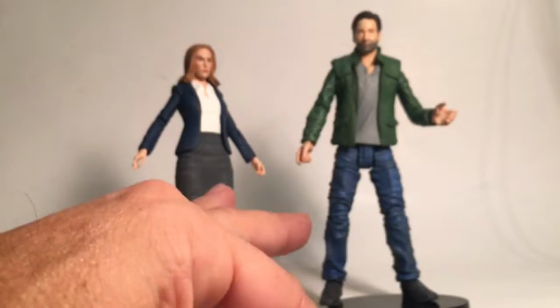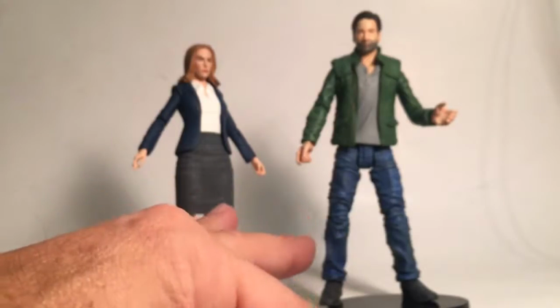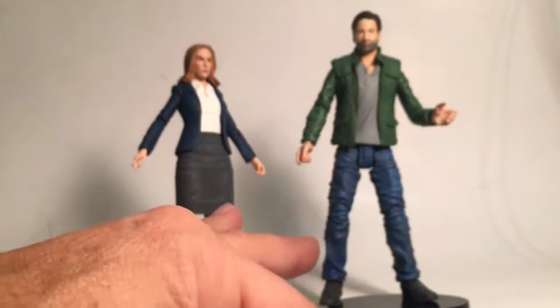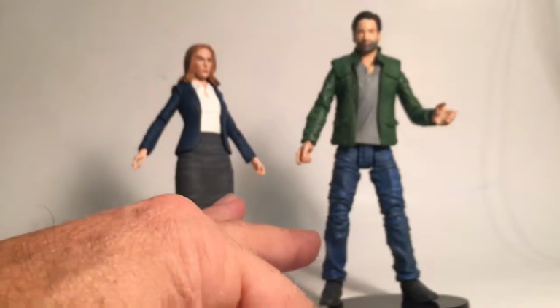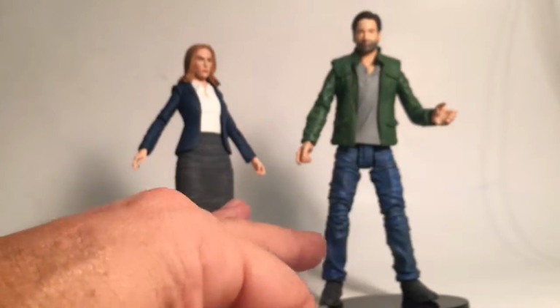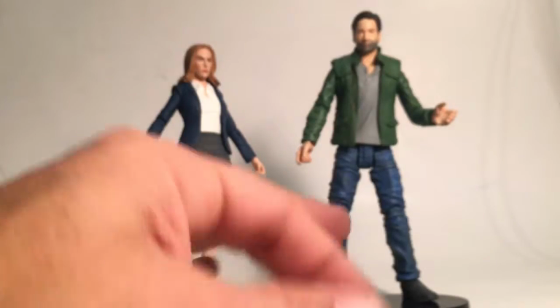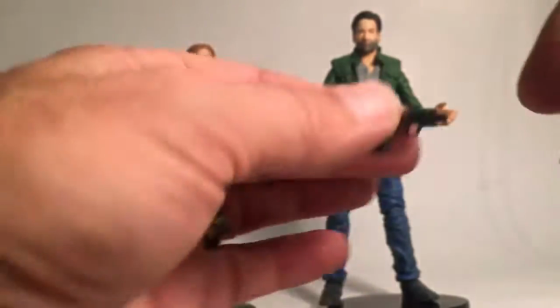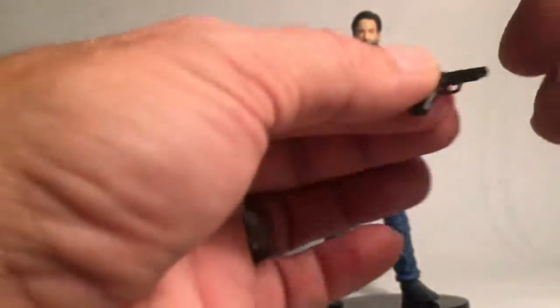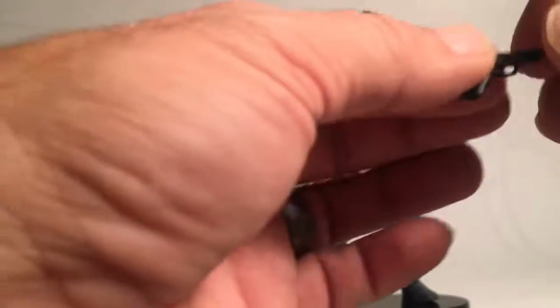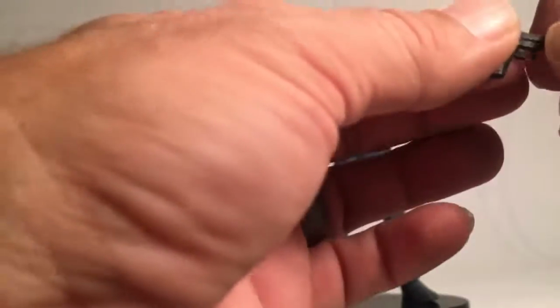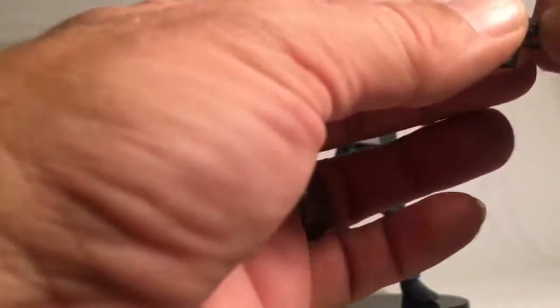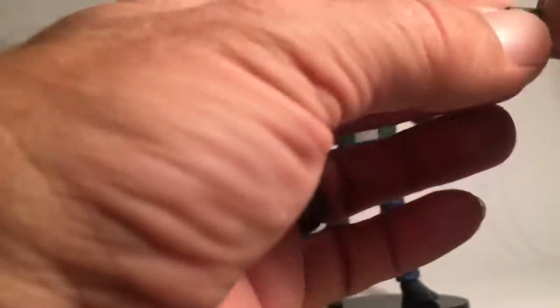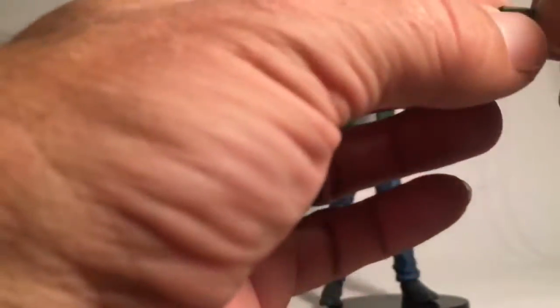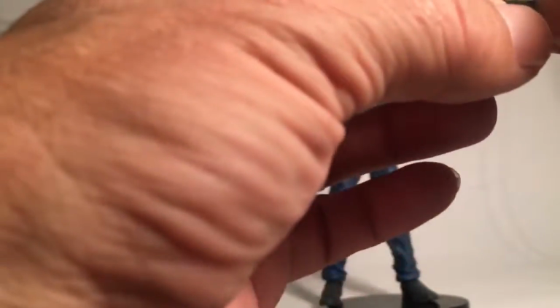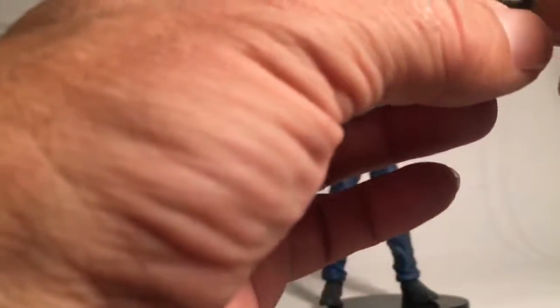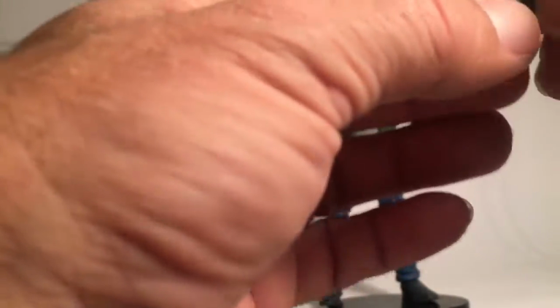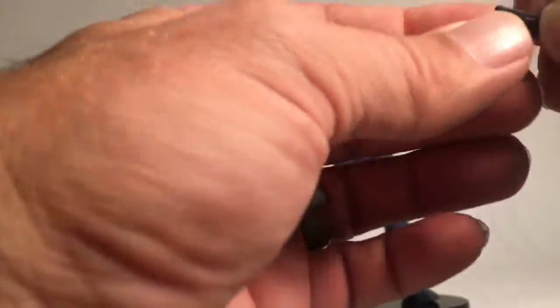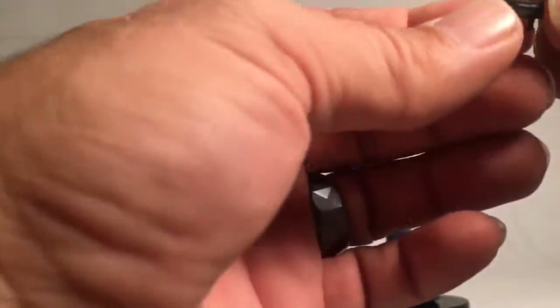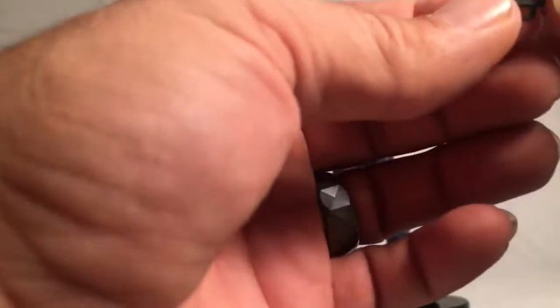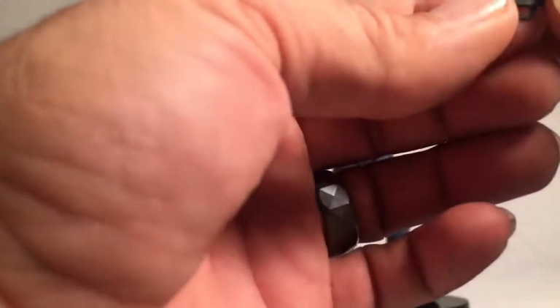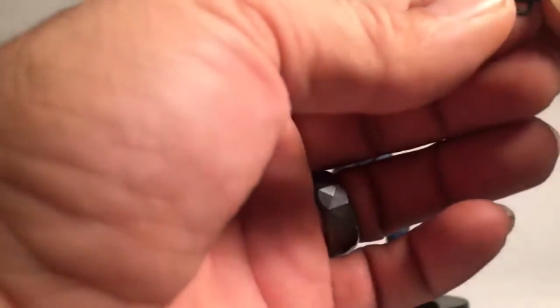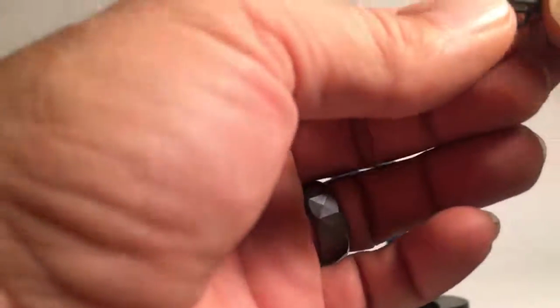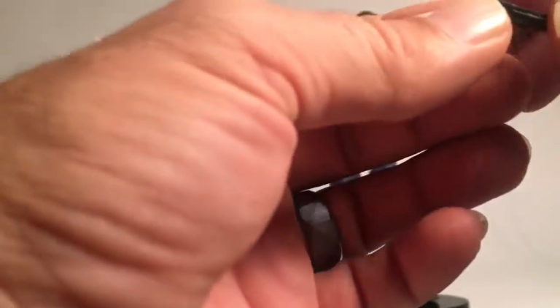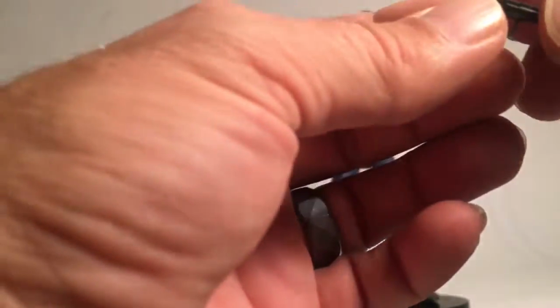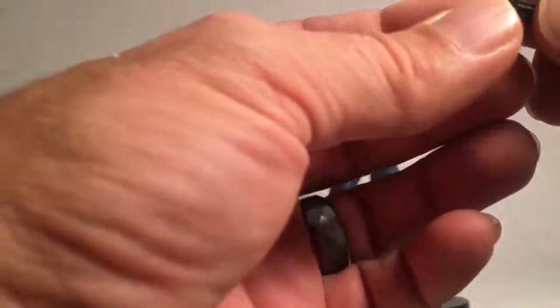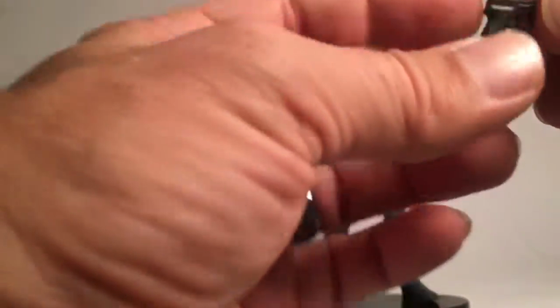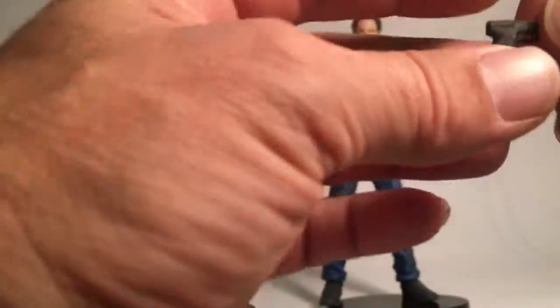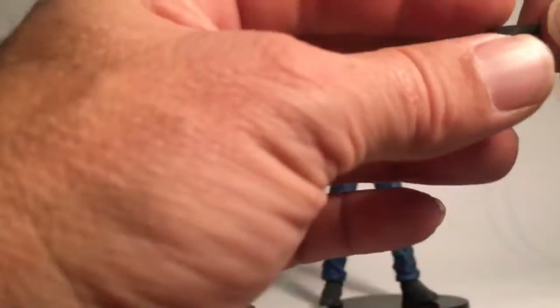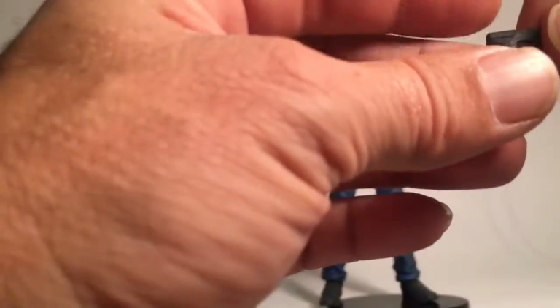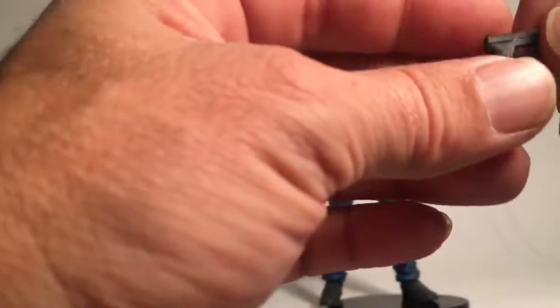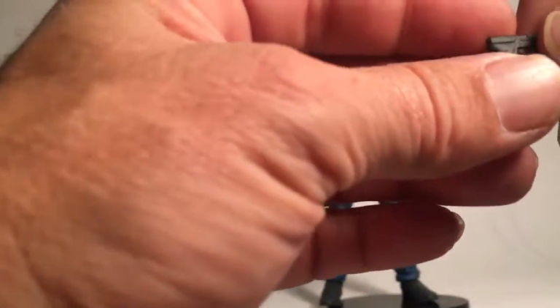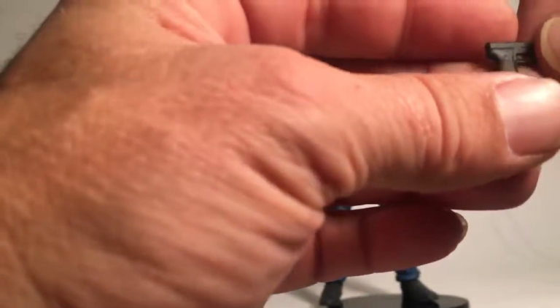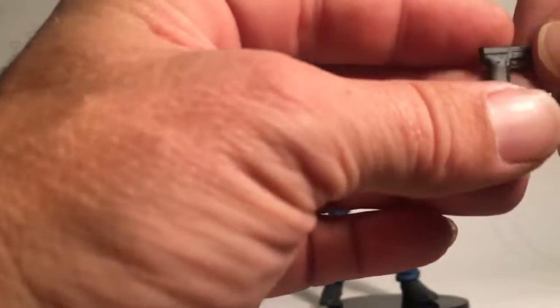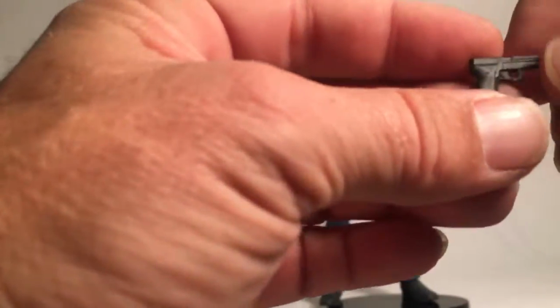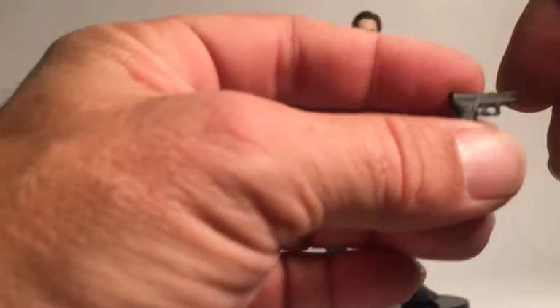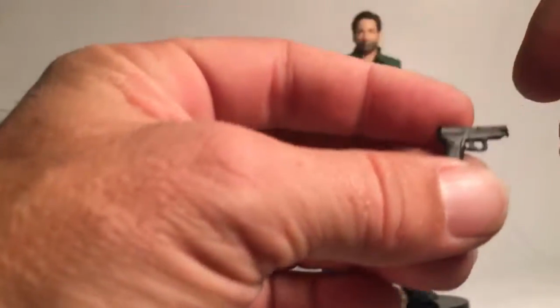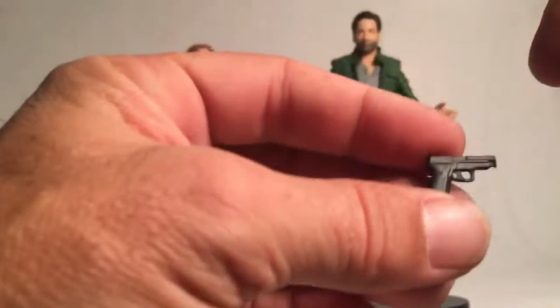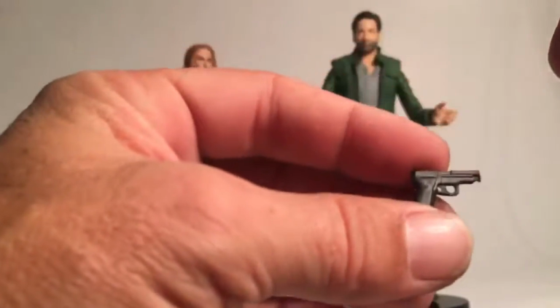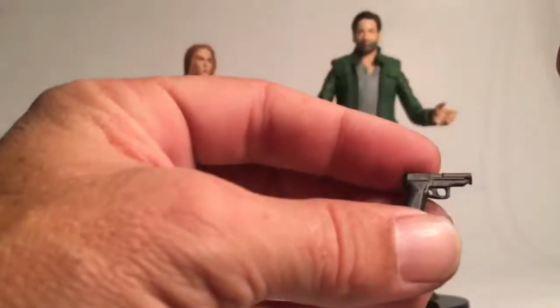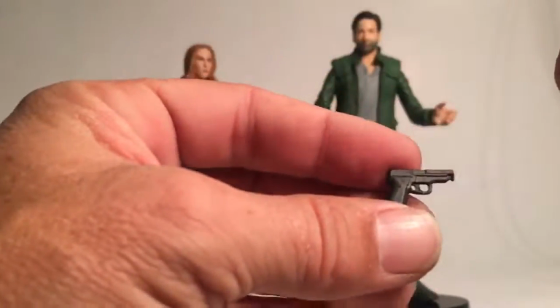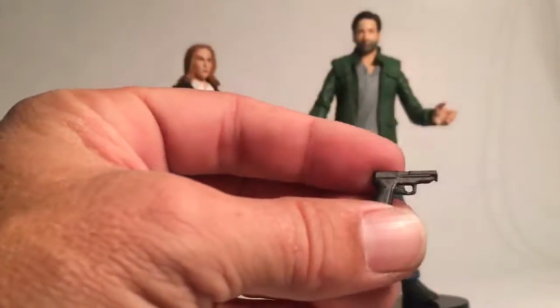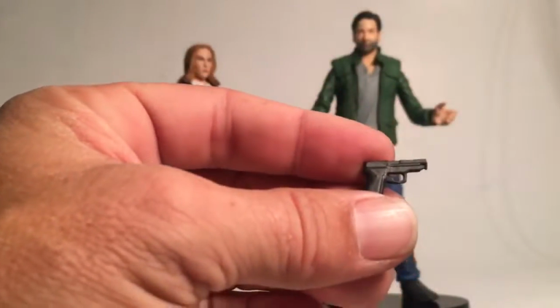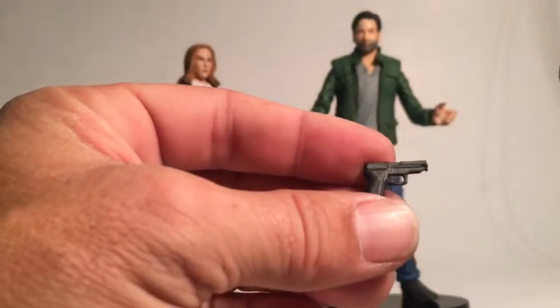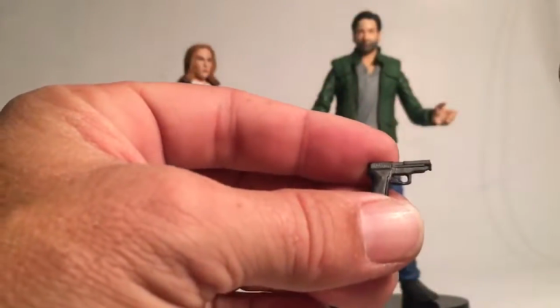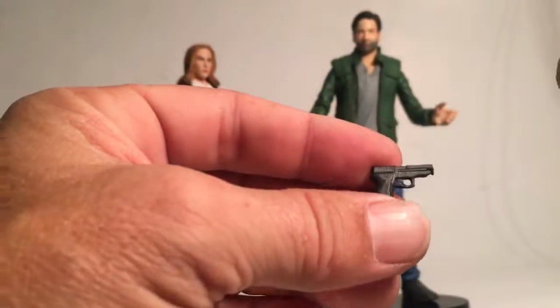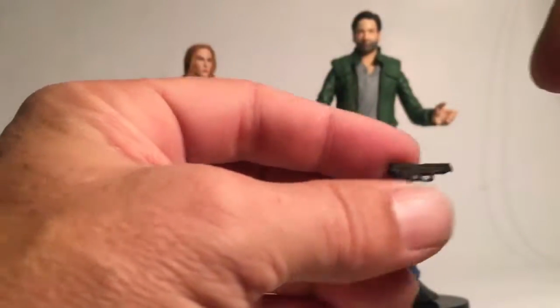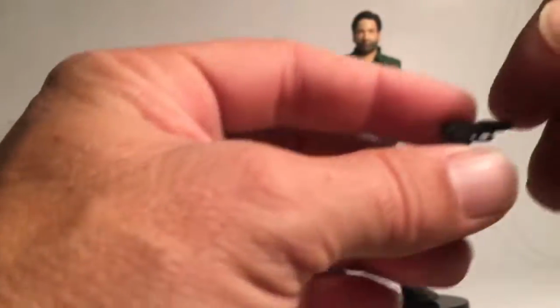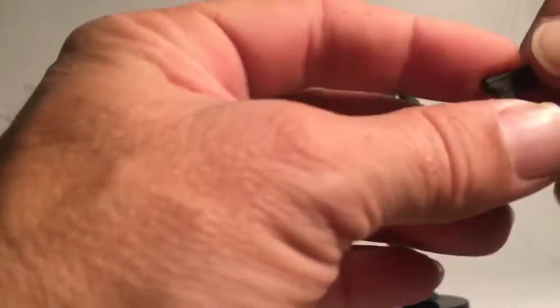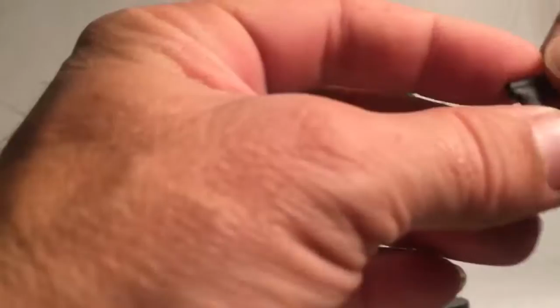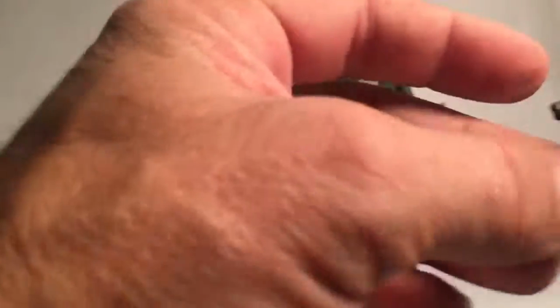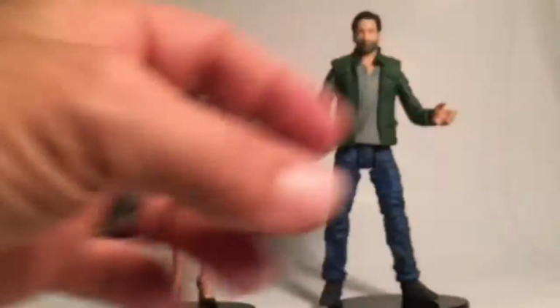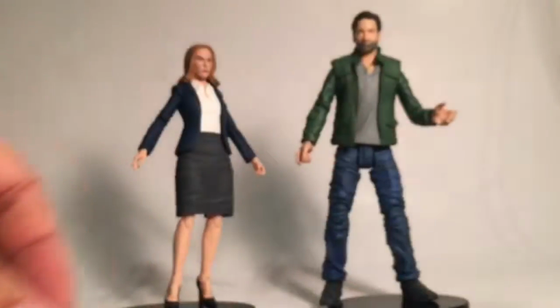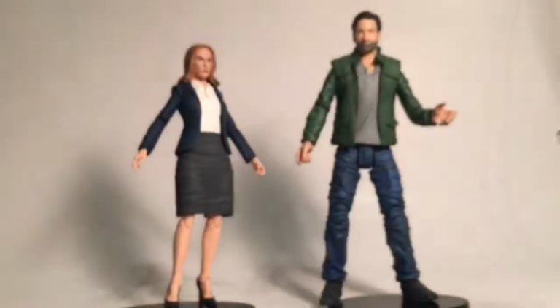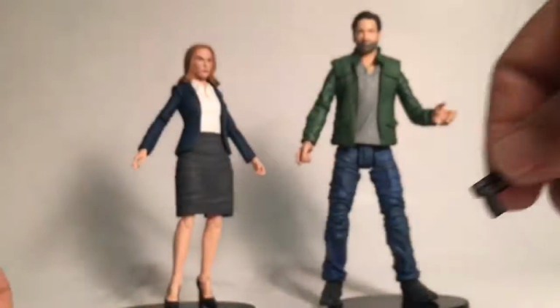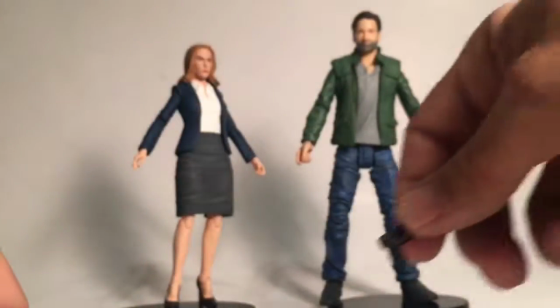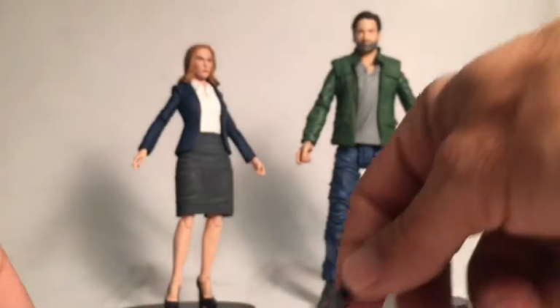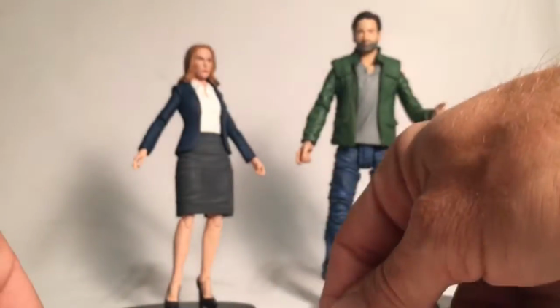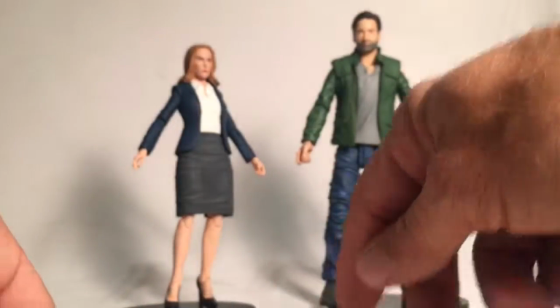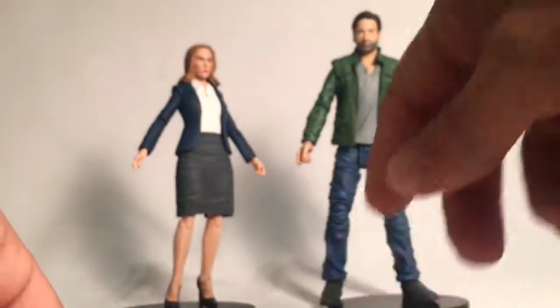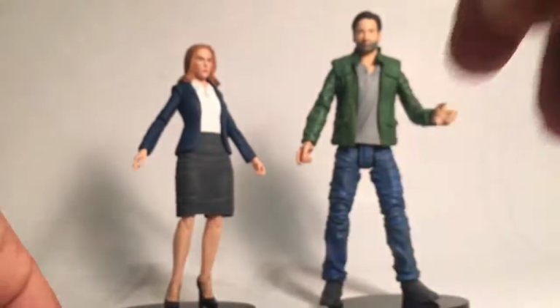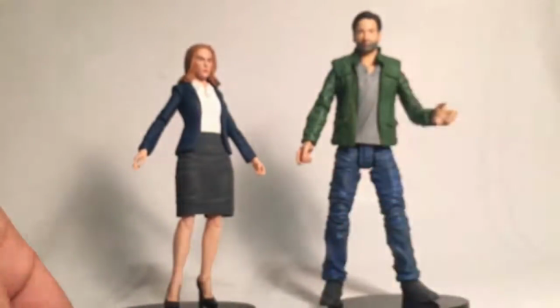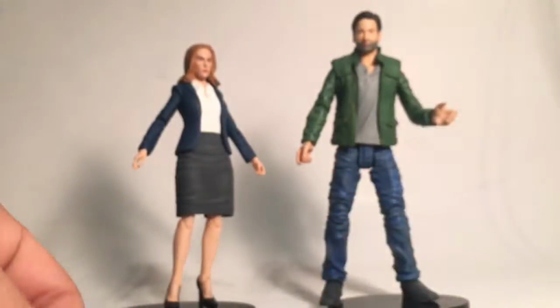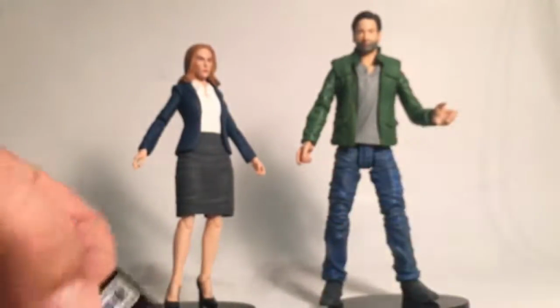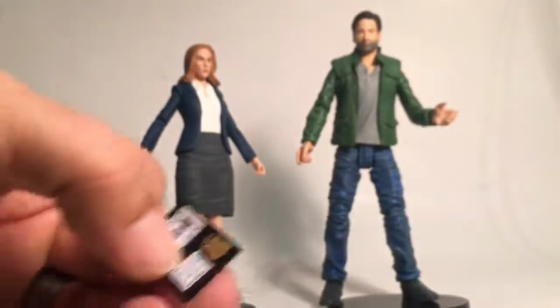There's molded detail for what would be the handle, and it is made of a rubbery plastic. The gun is also made of a soft rubber.